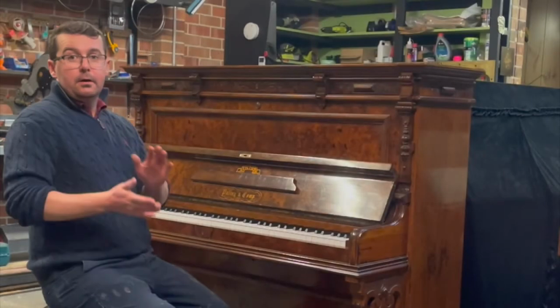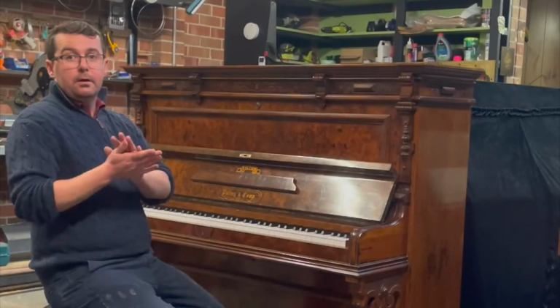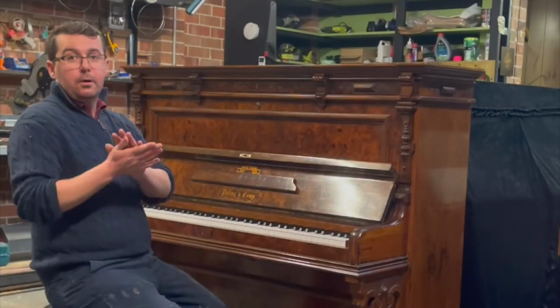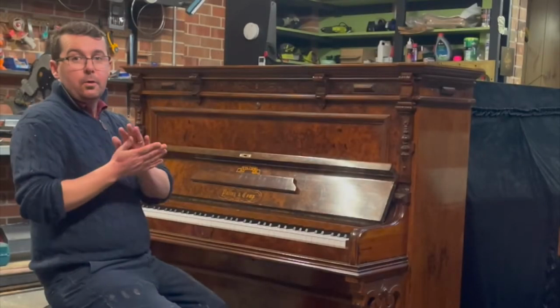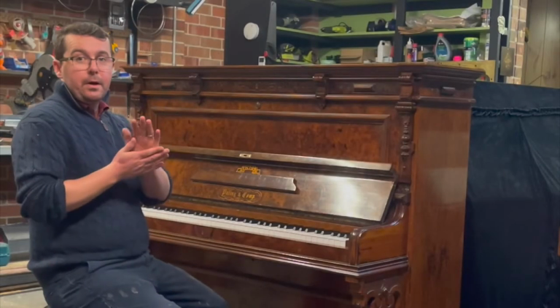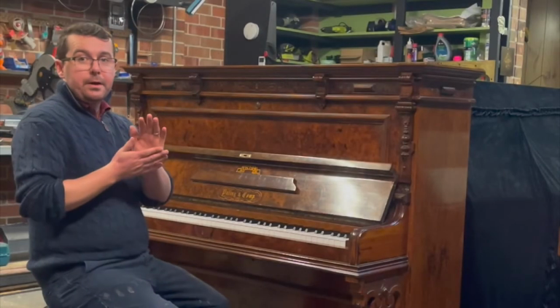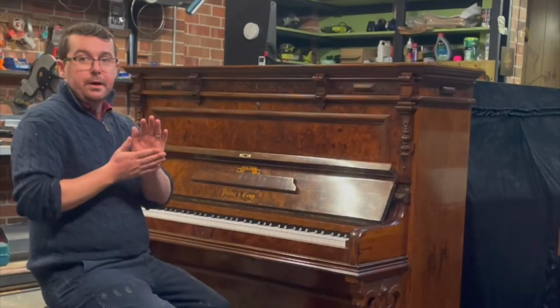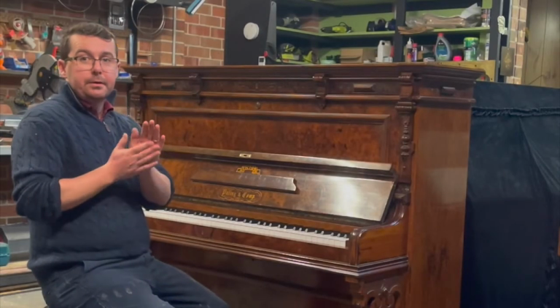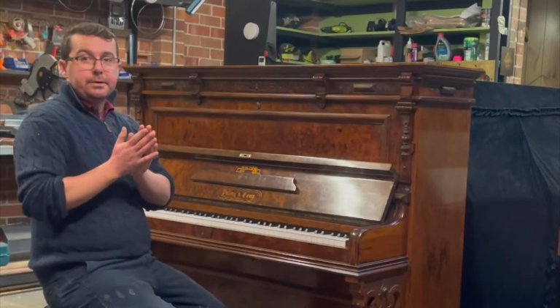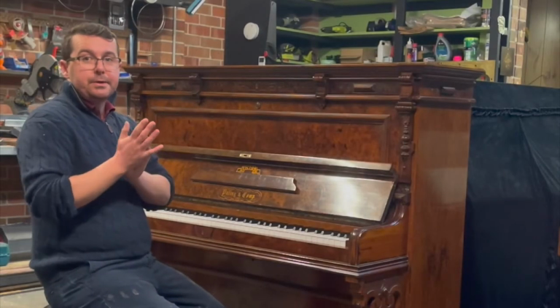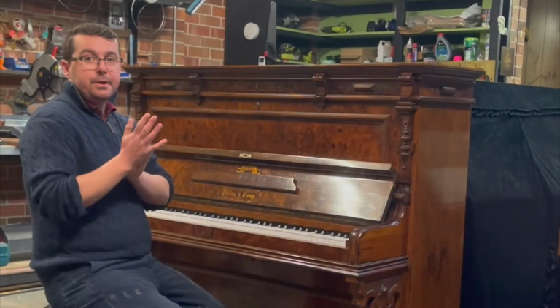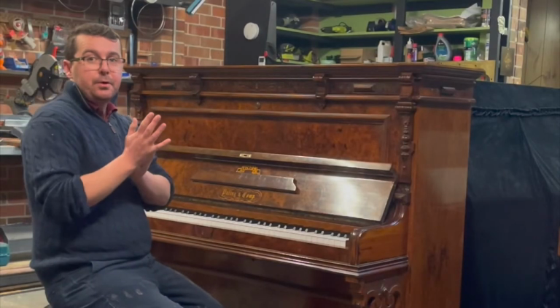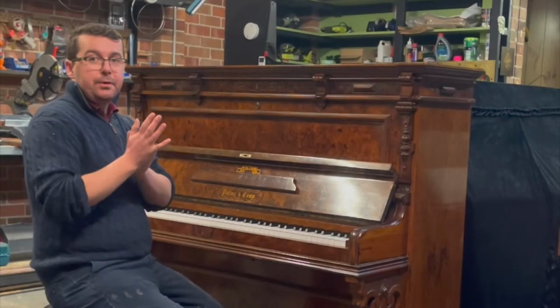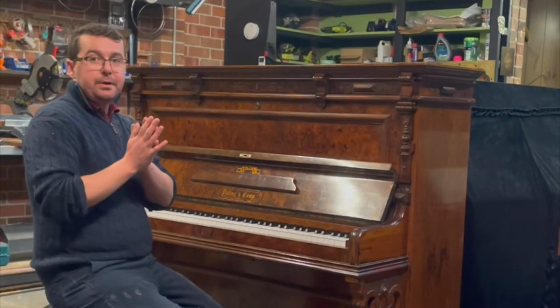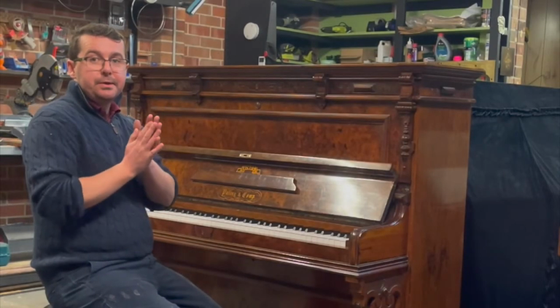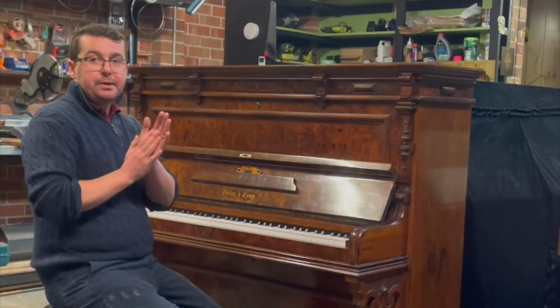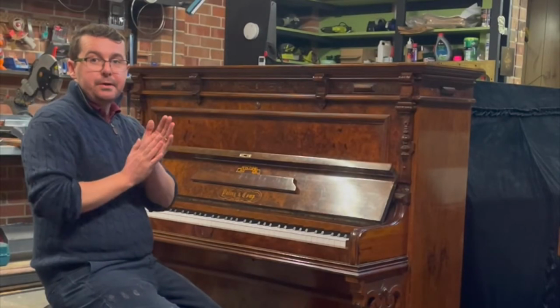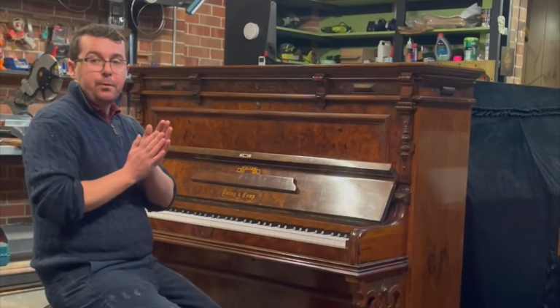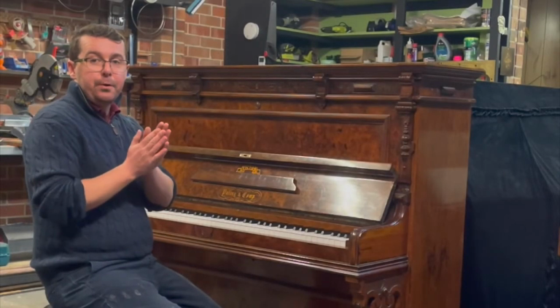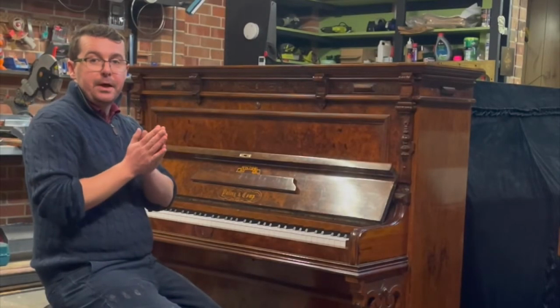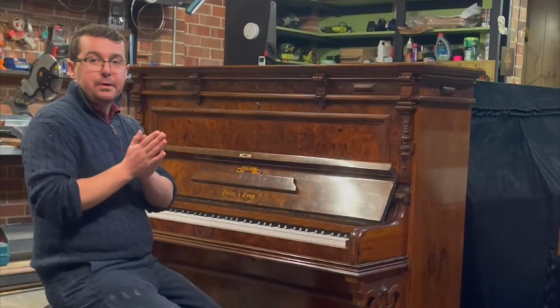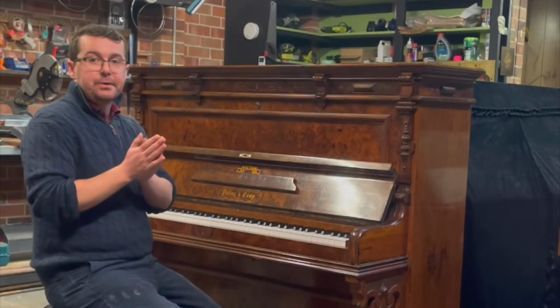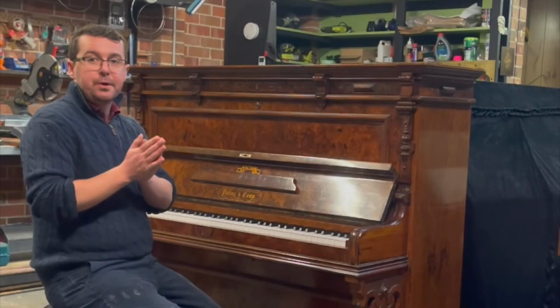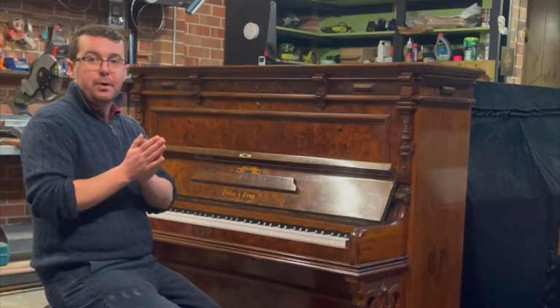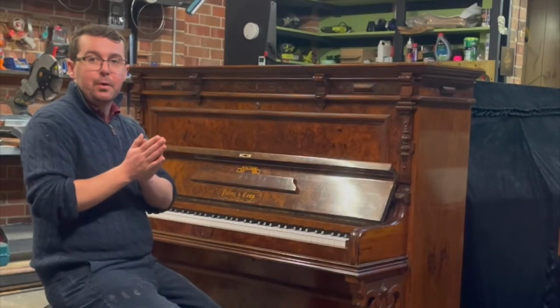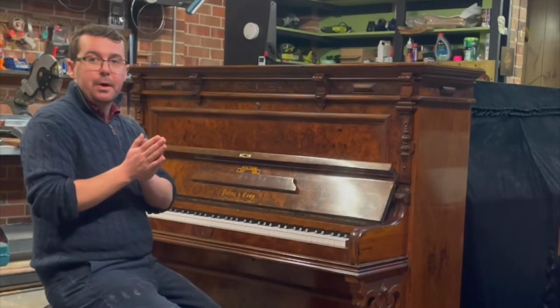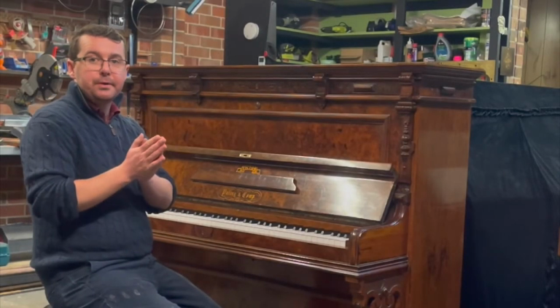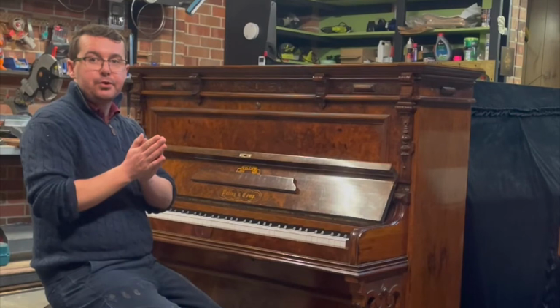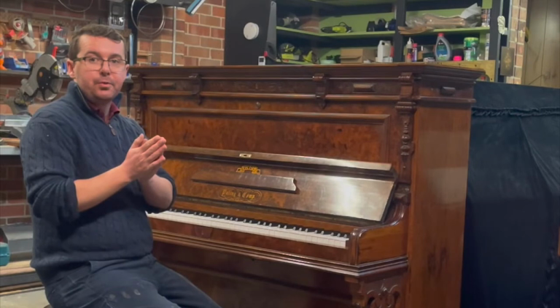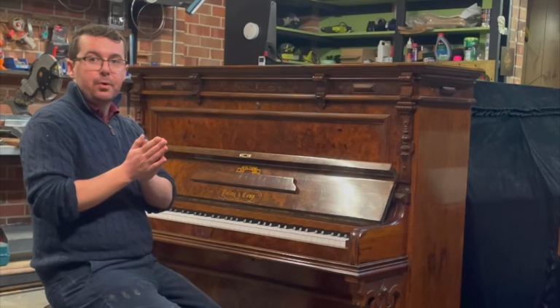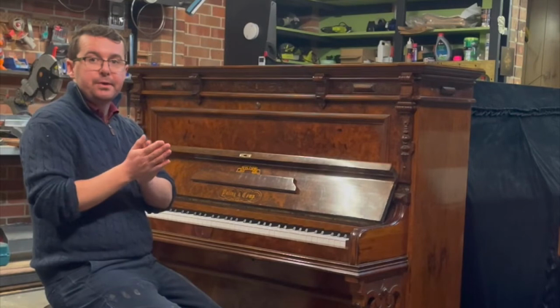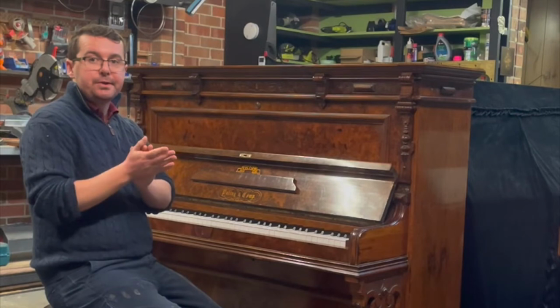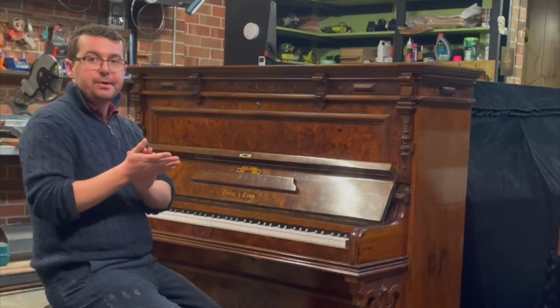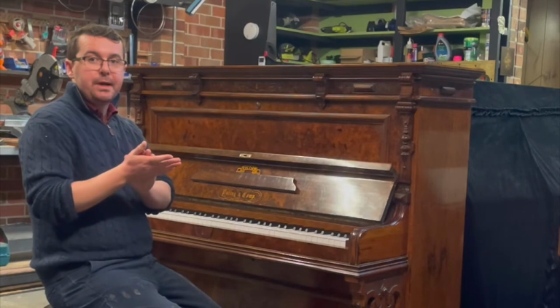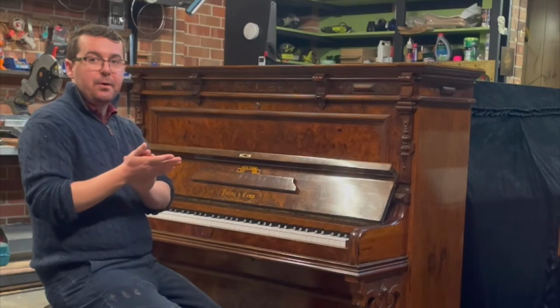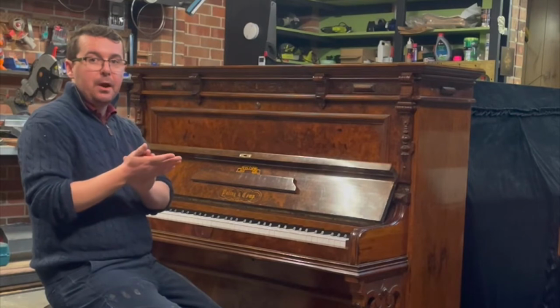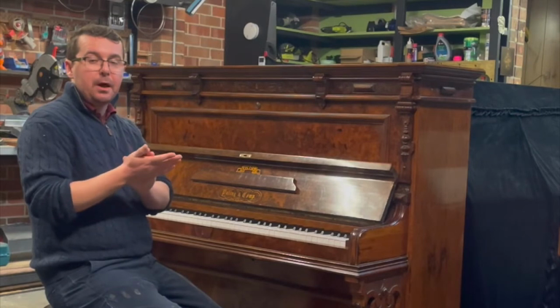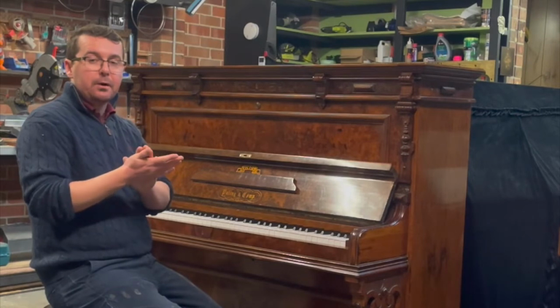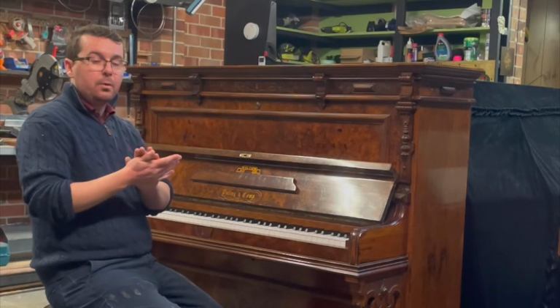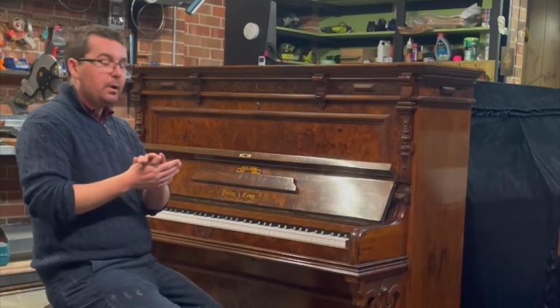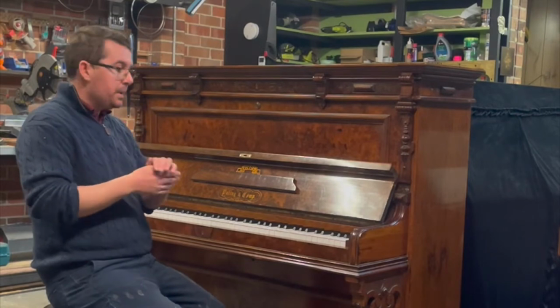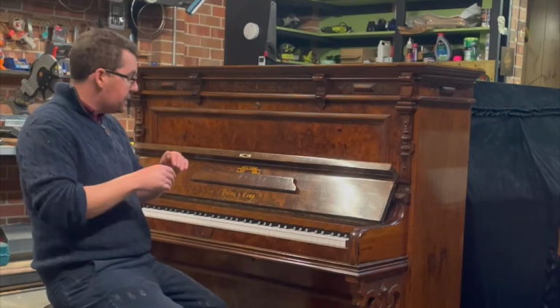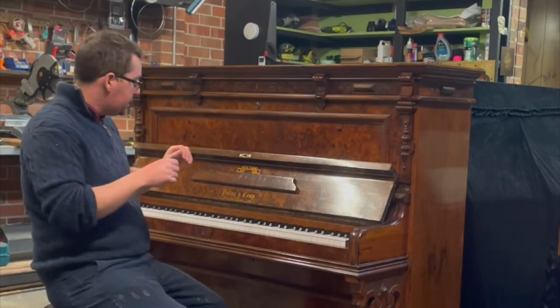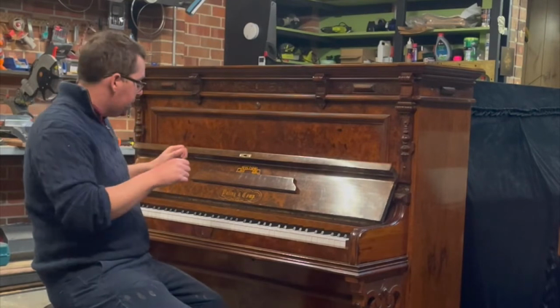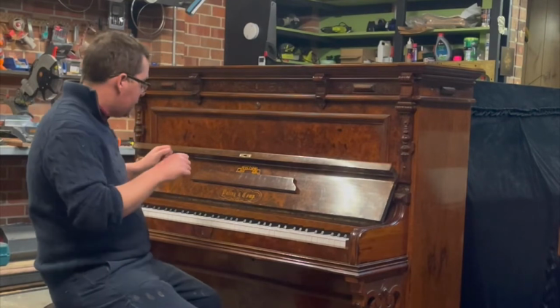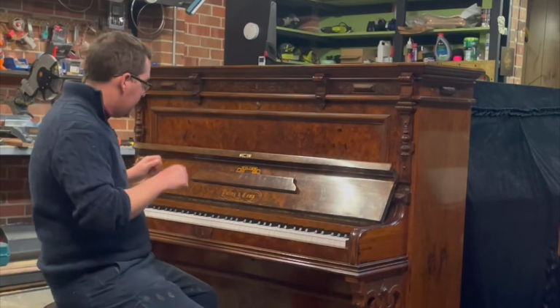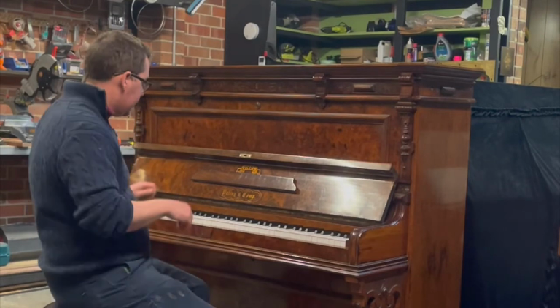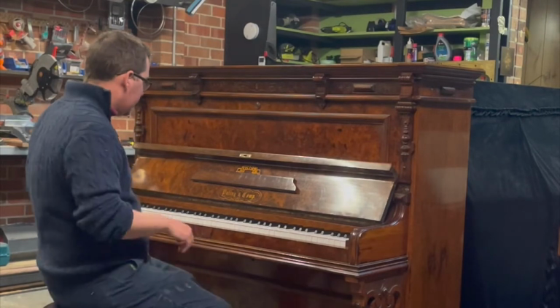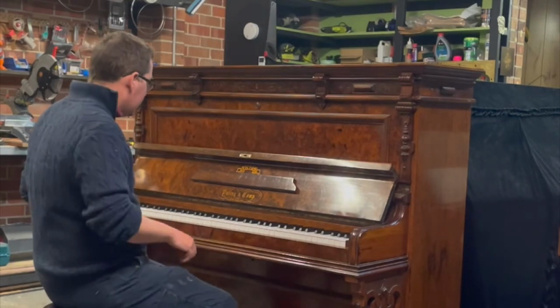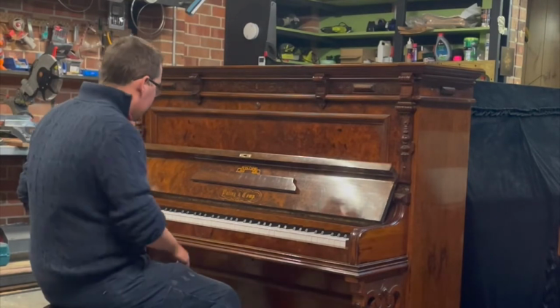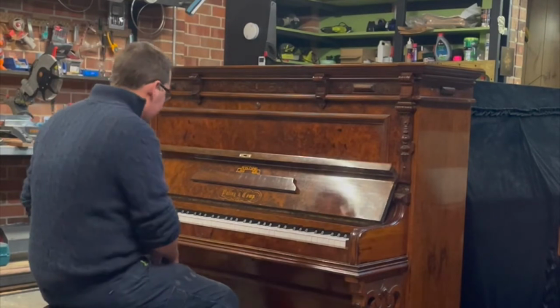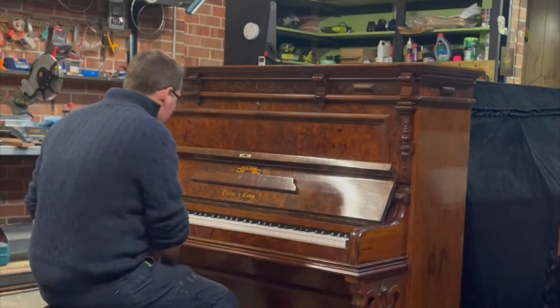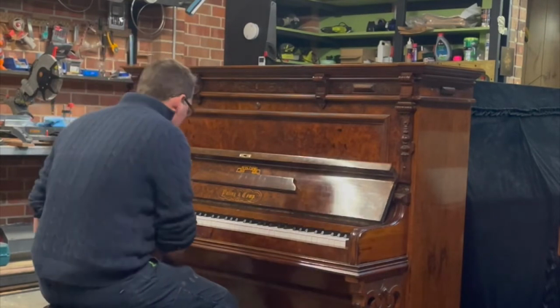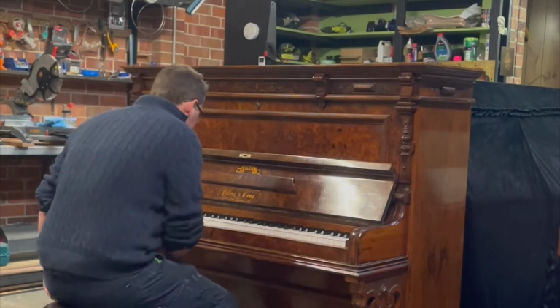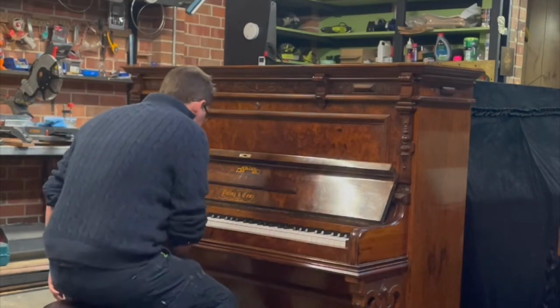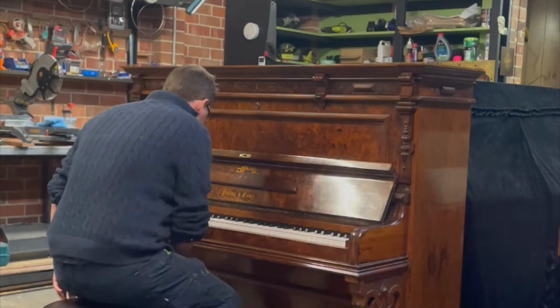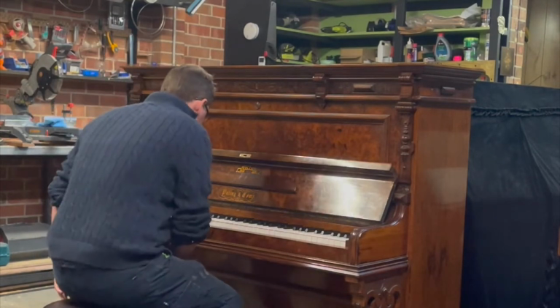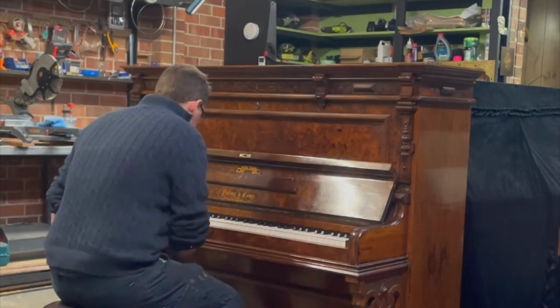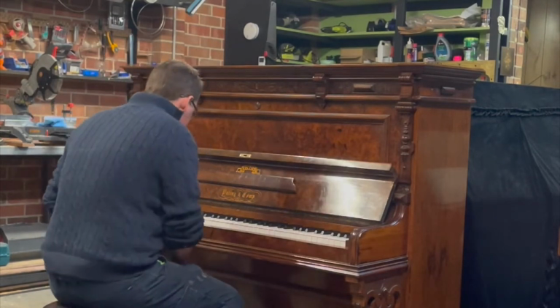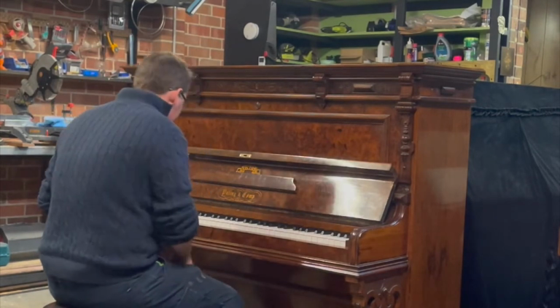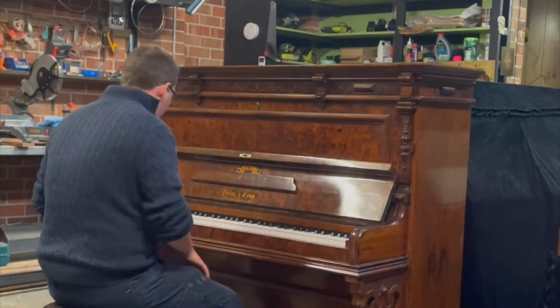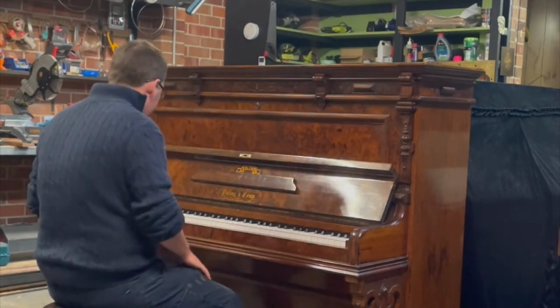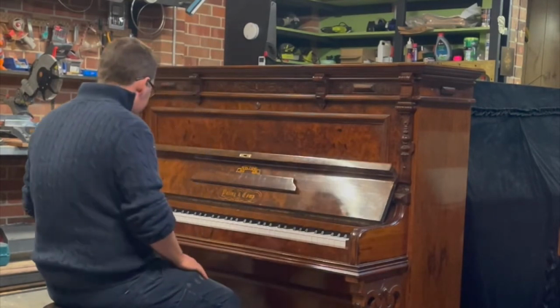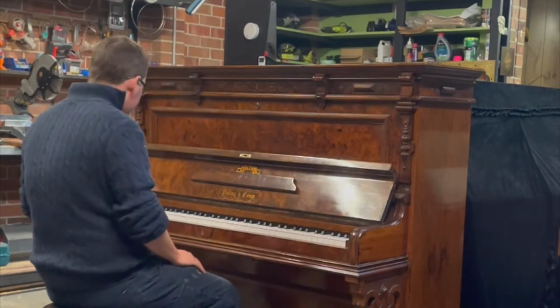All right guys, so the $64,000 question — what does it sound like? Well, let's do a quick little demo performance.